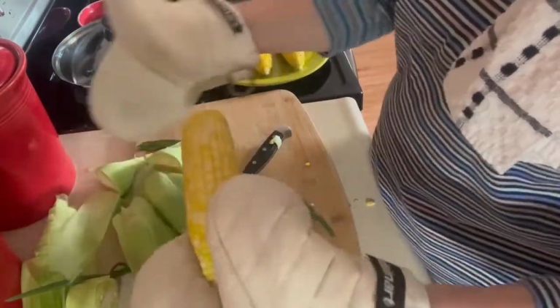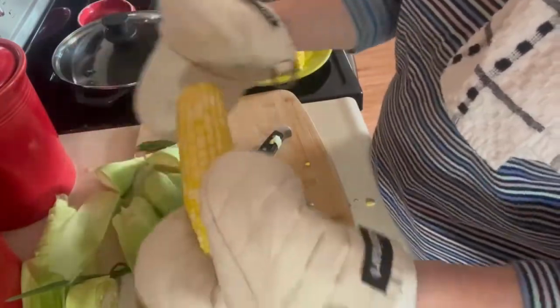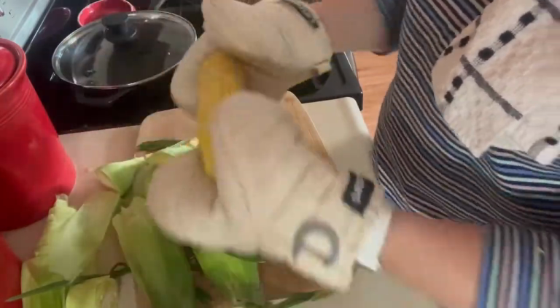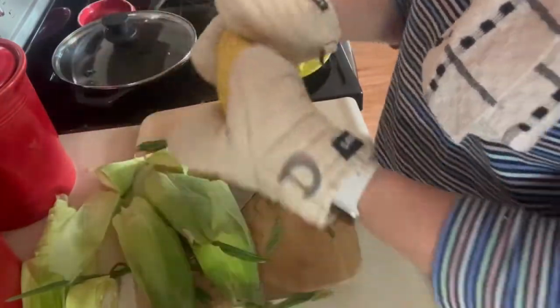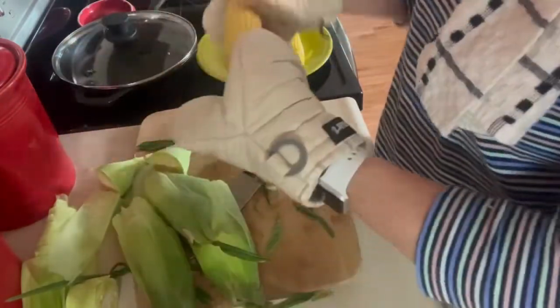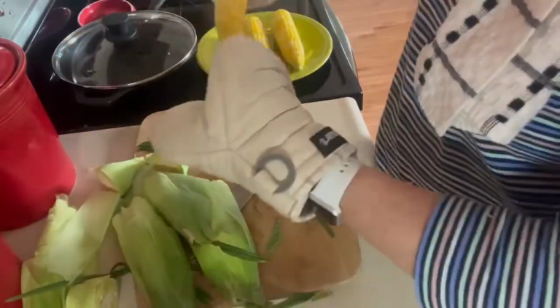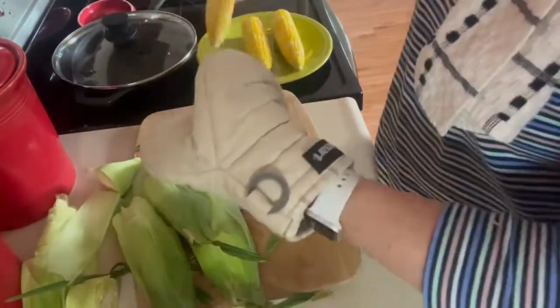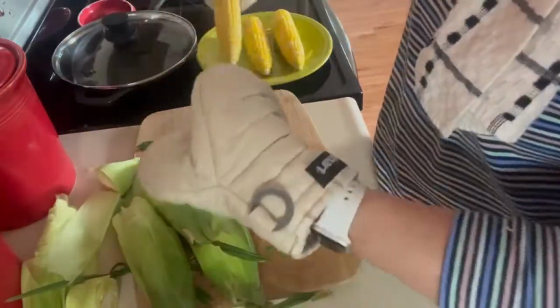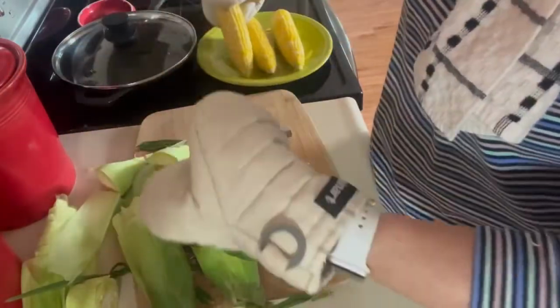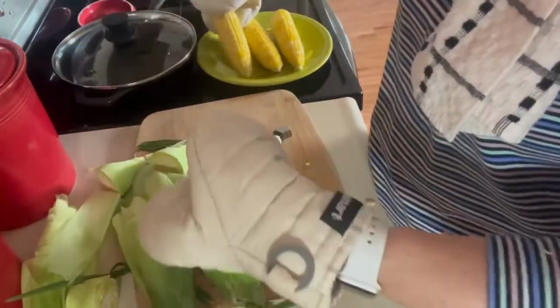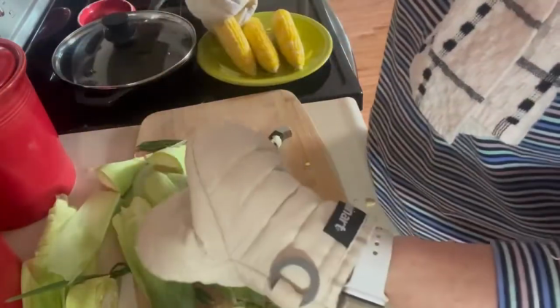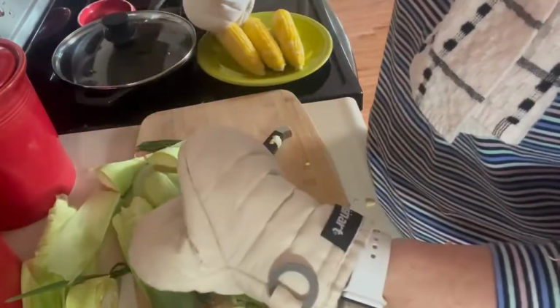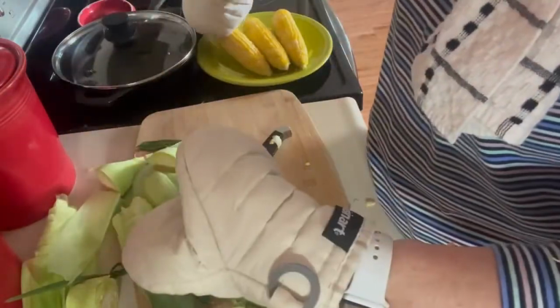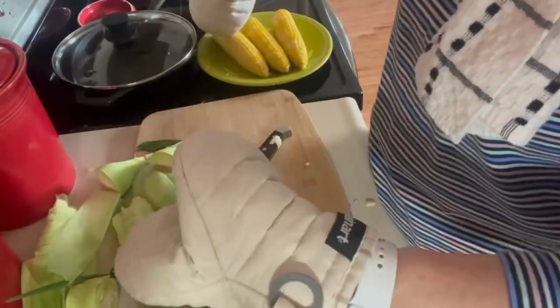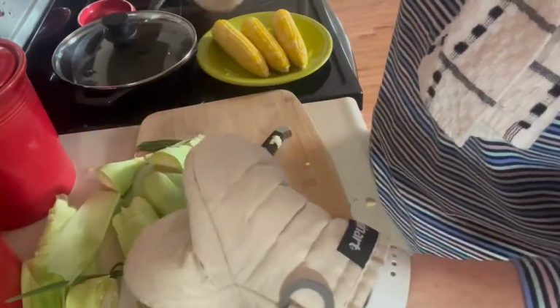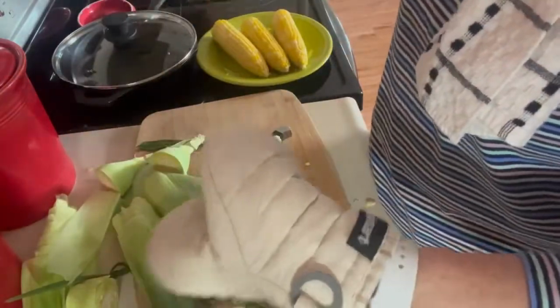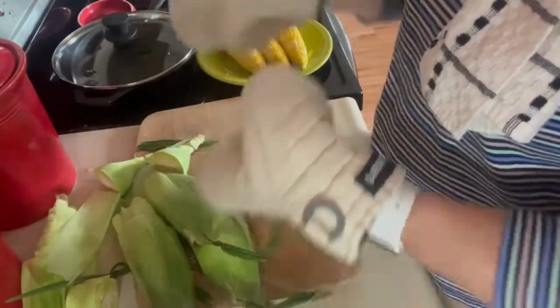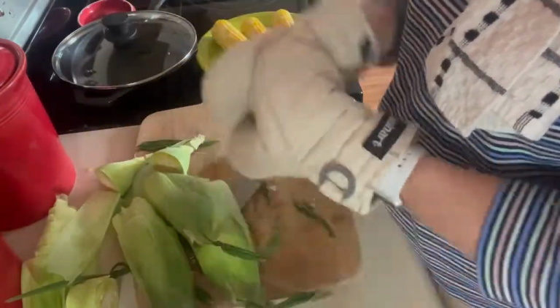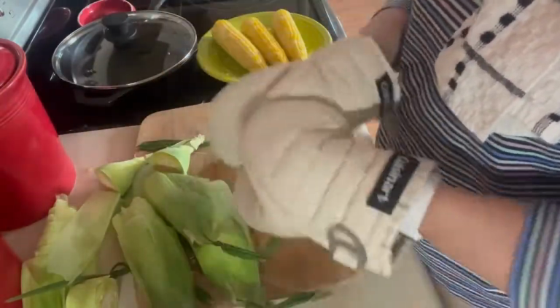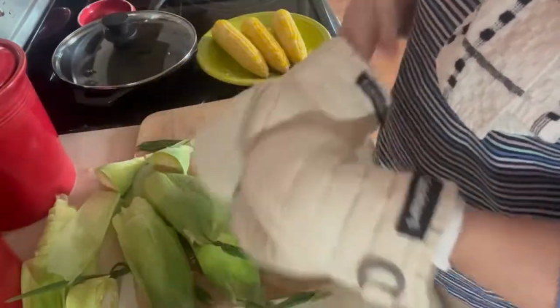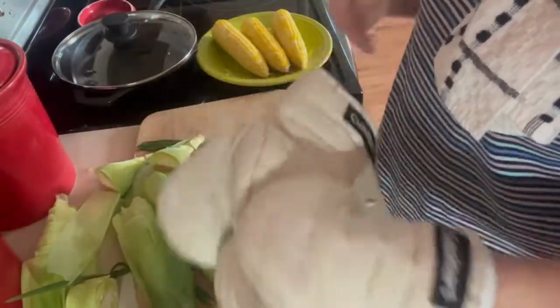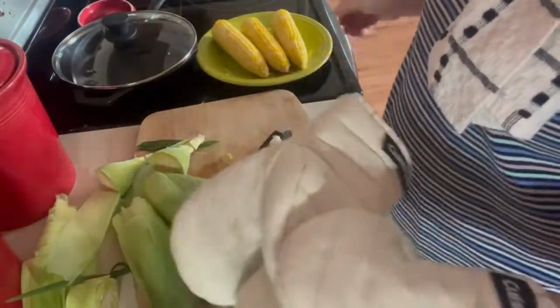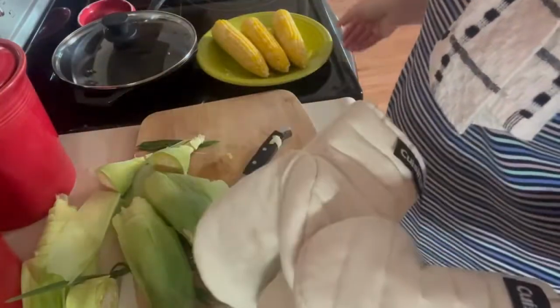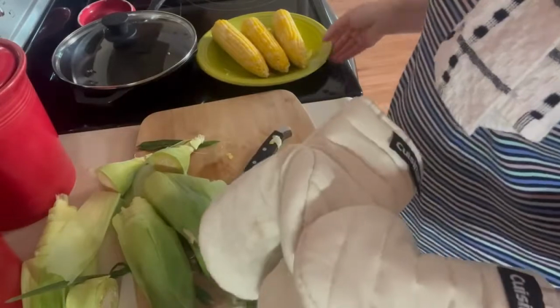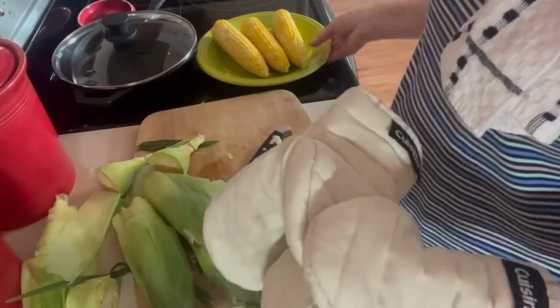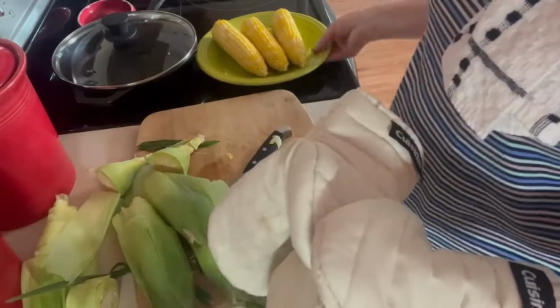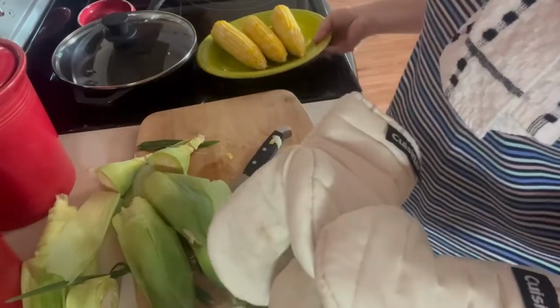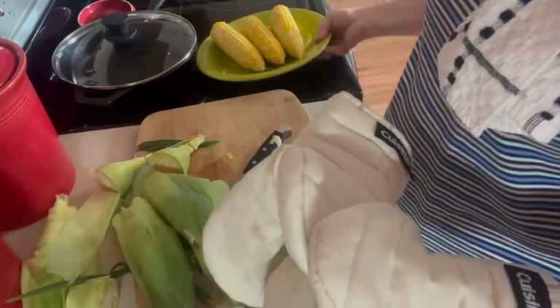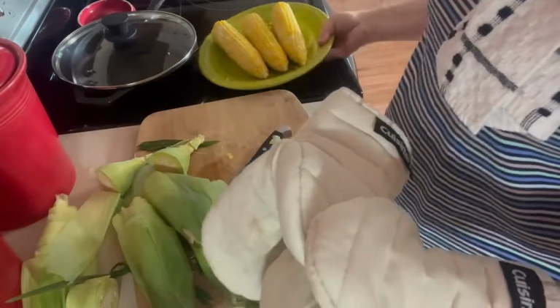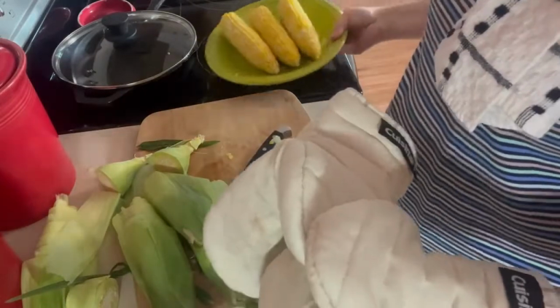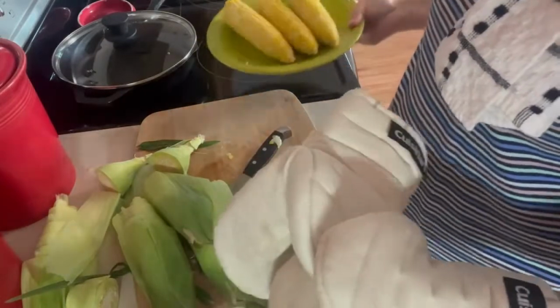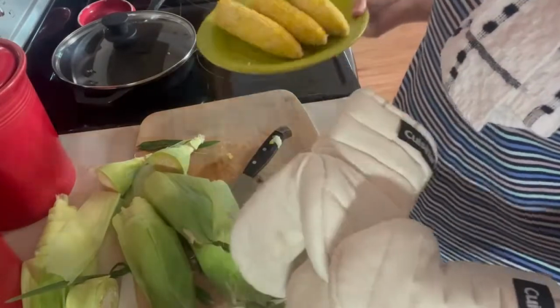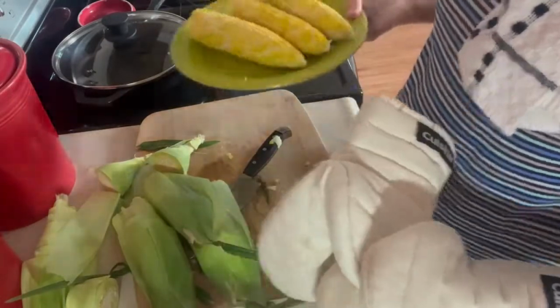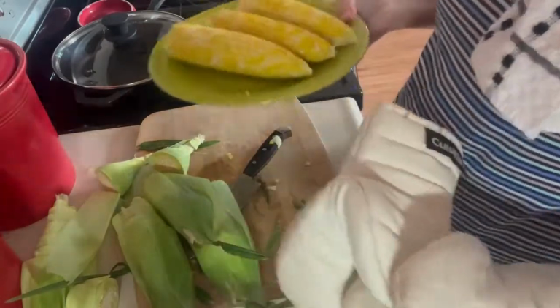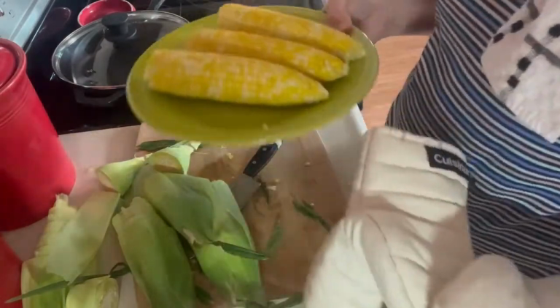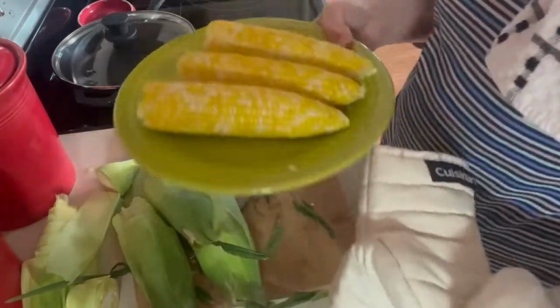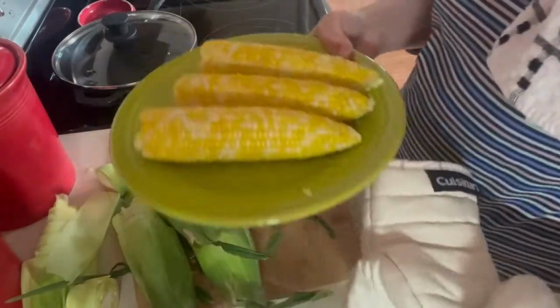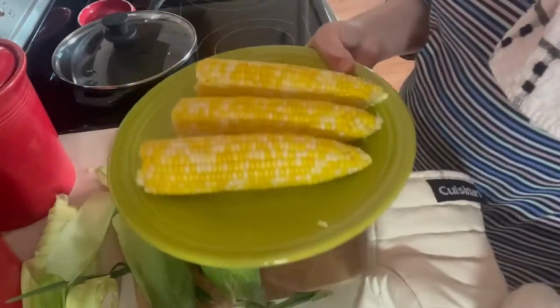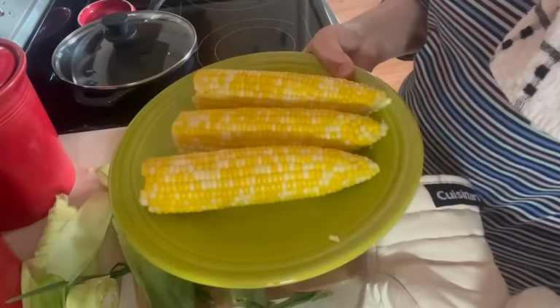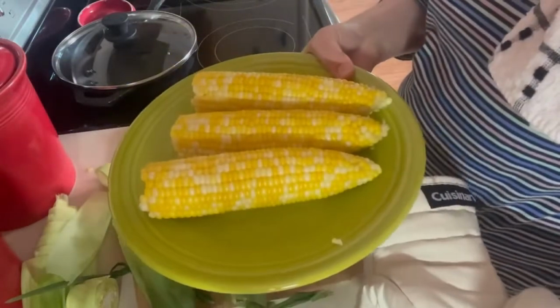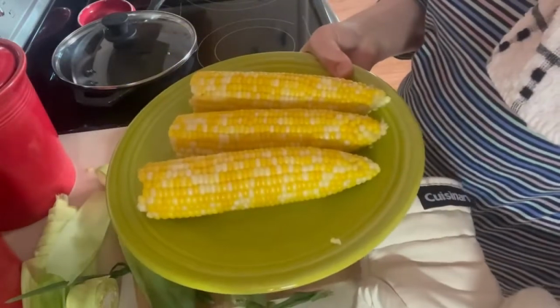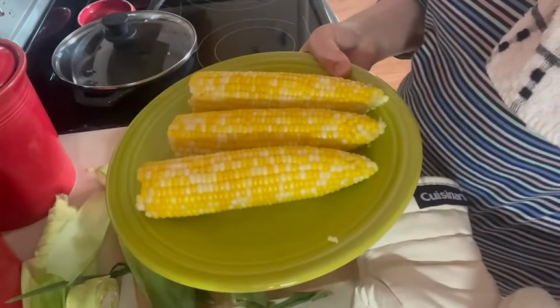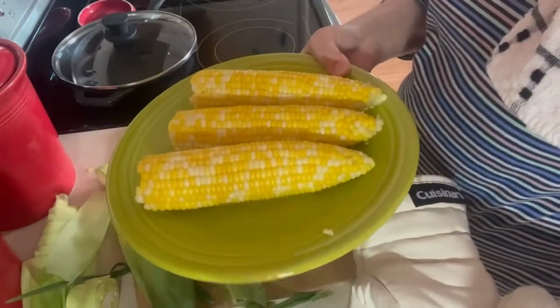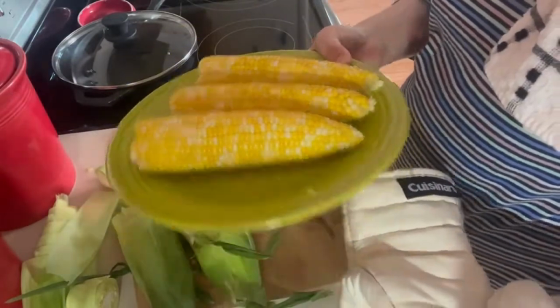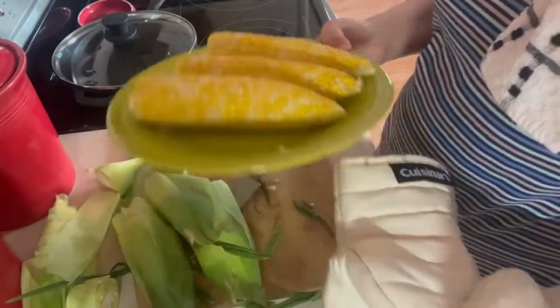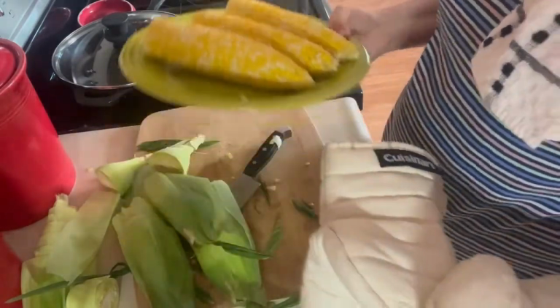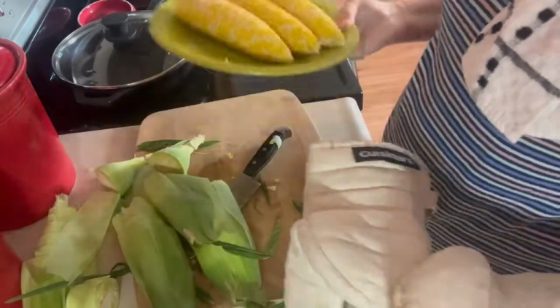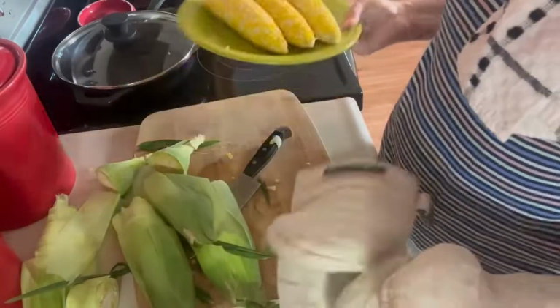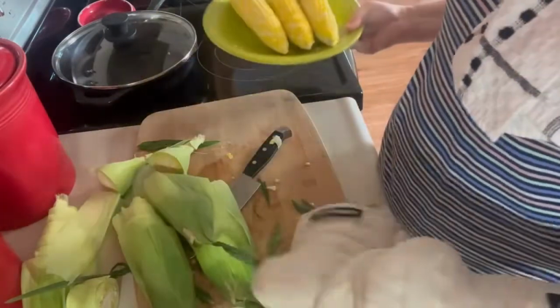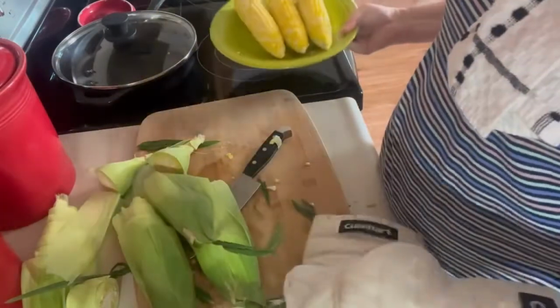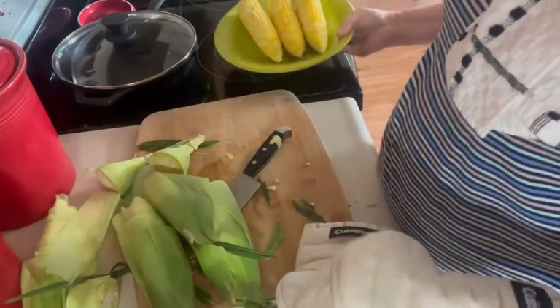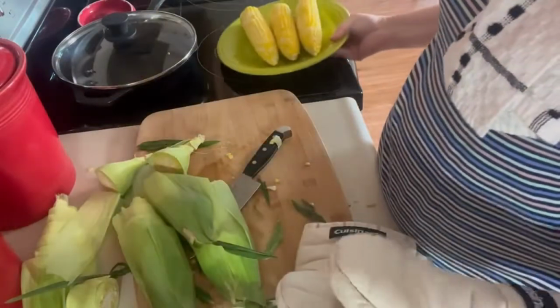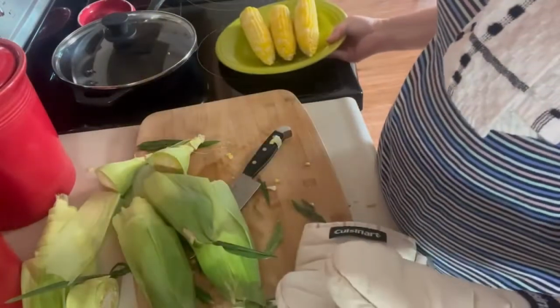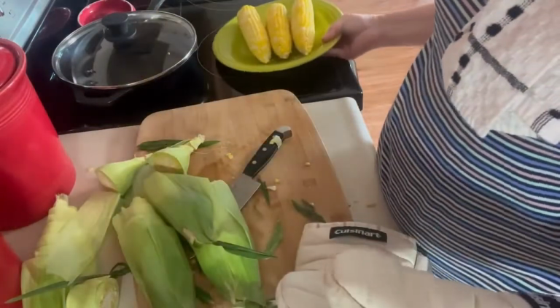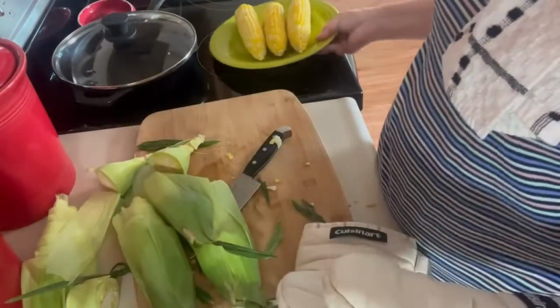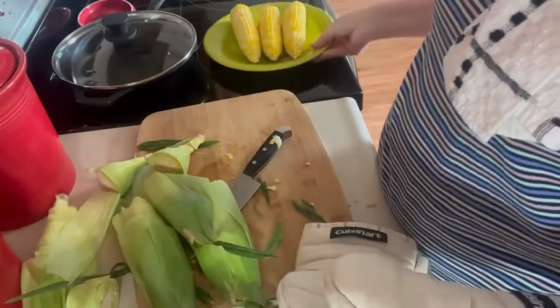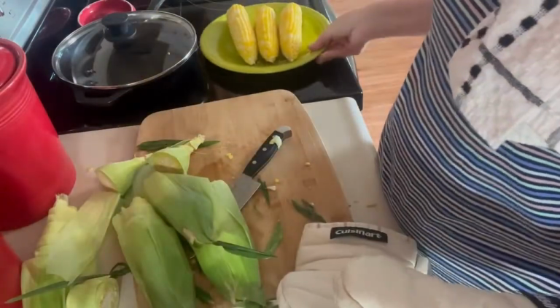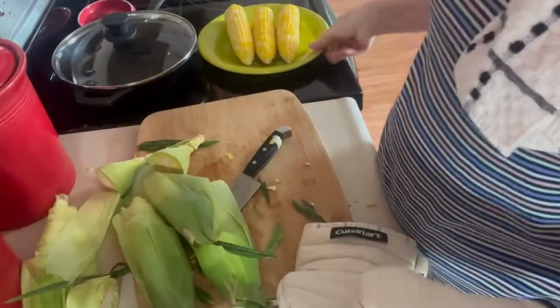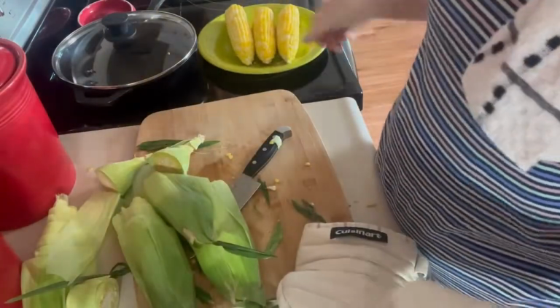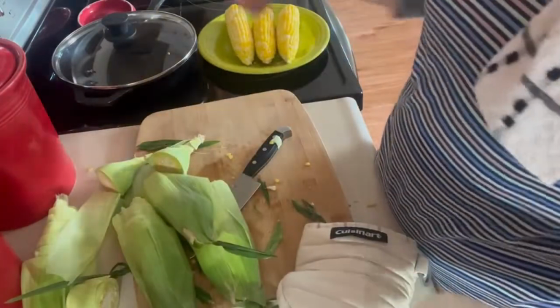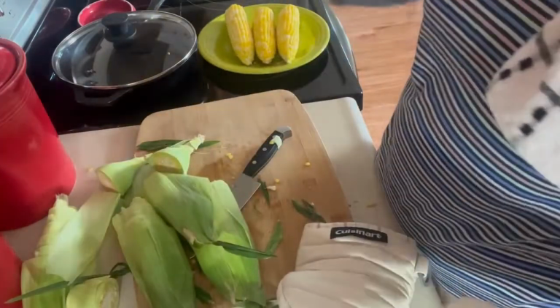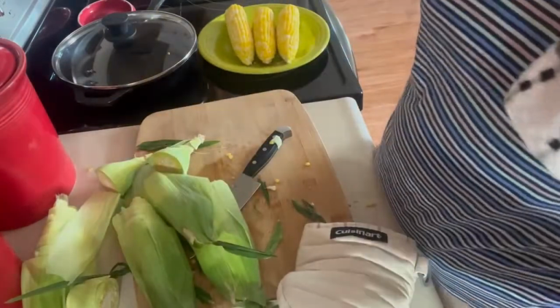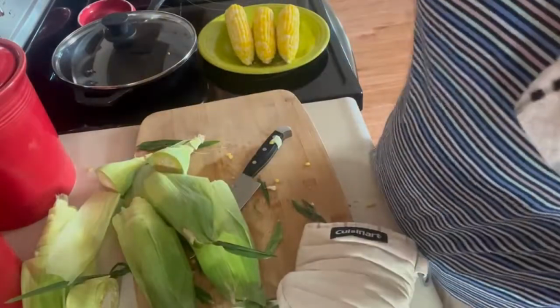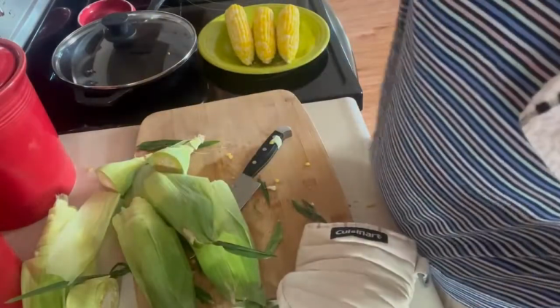Okay, there they are, all ready for supper. Thank you for watching.